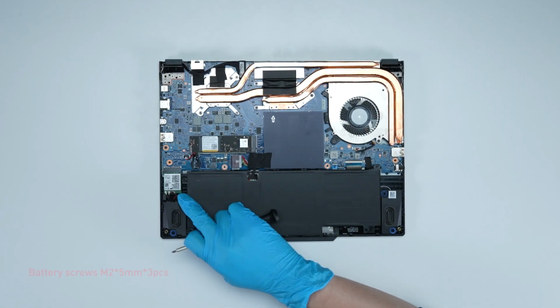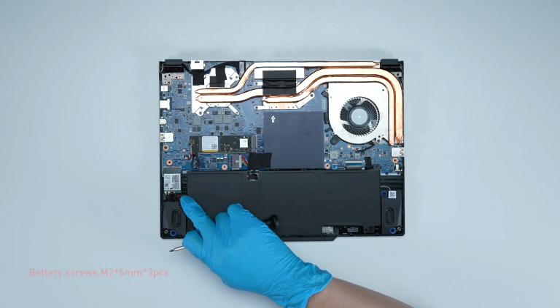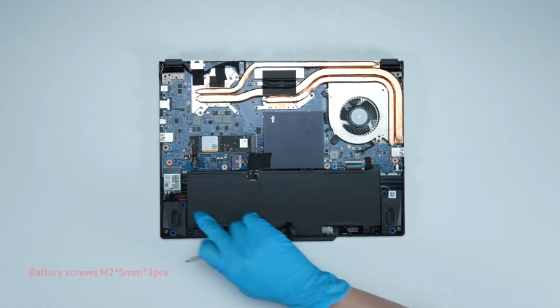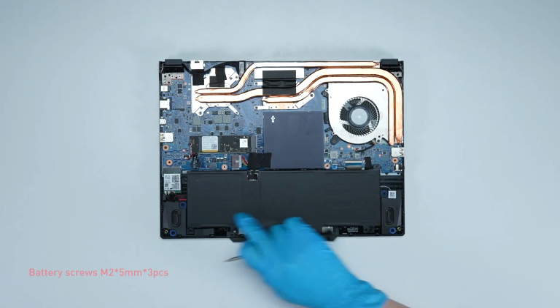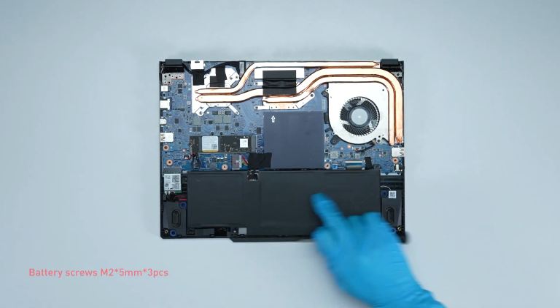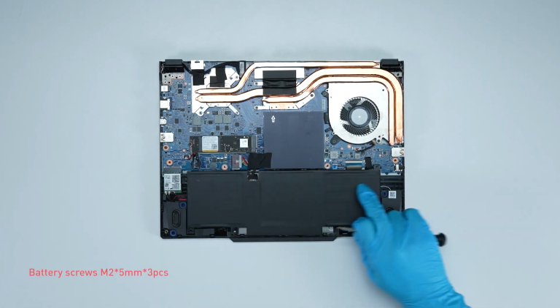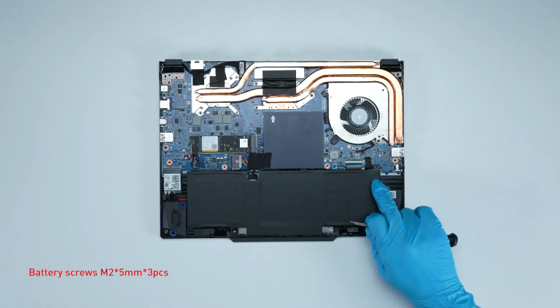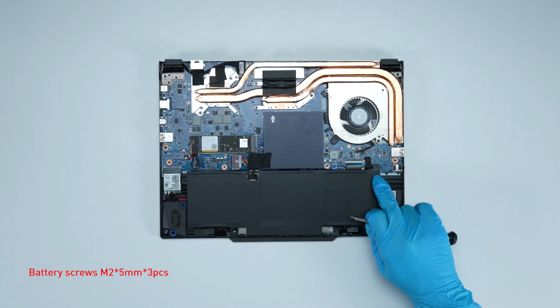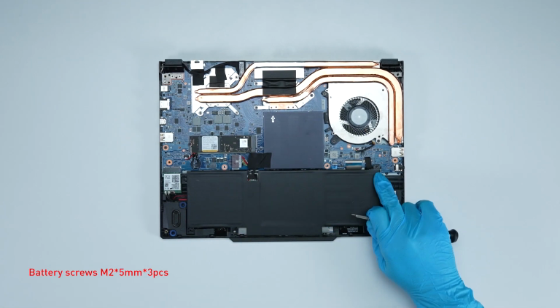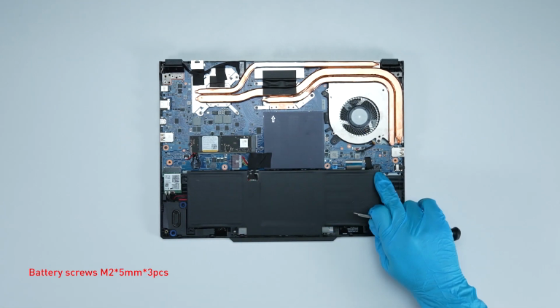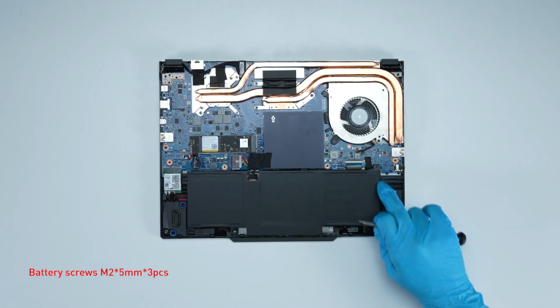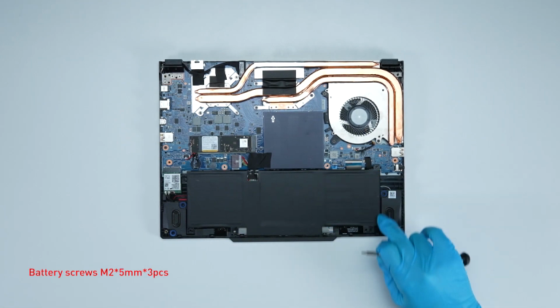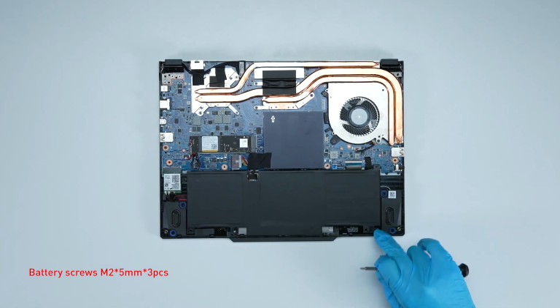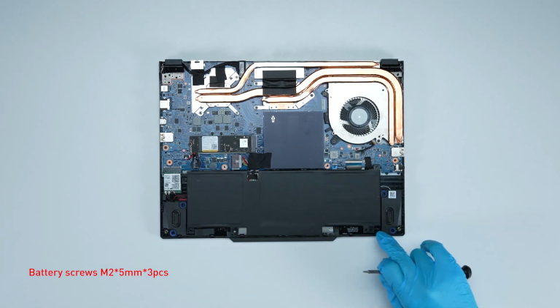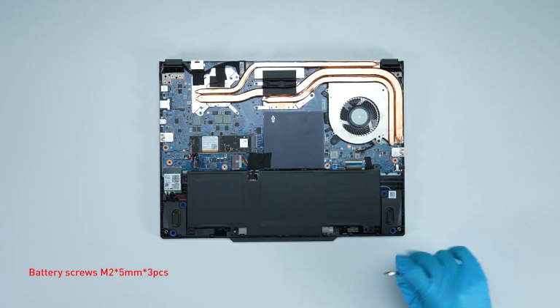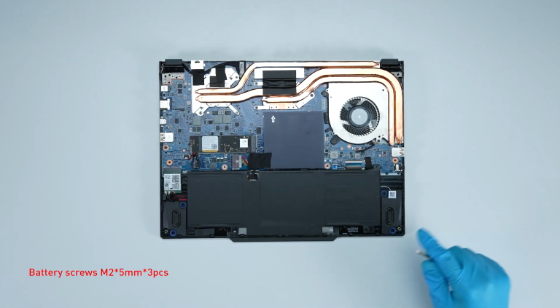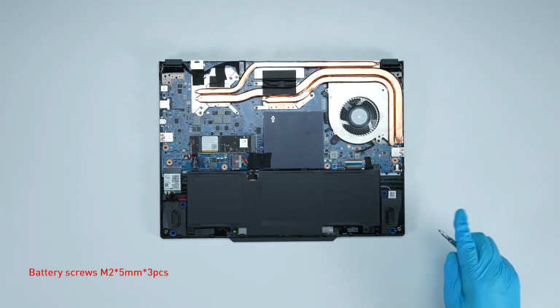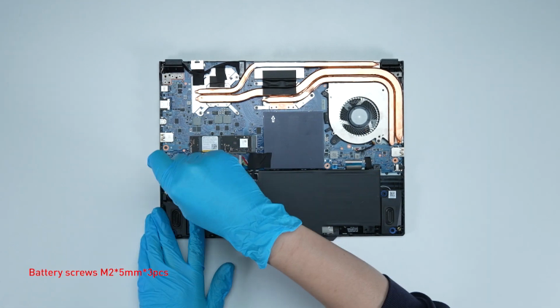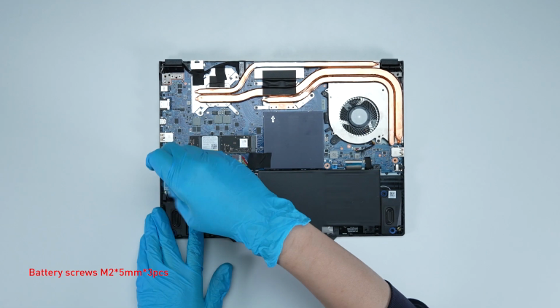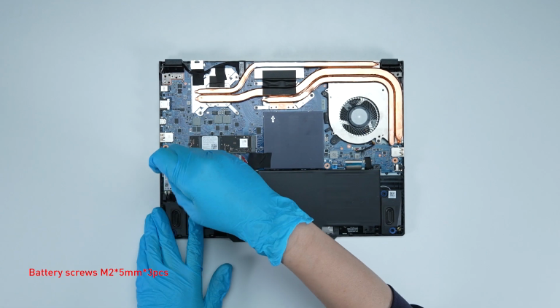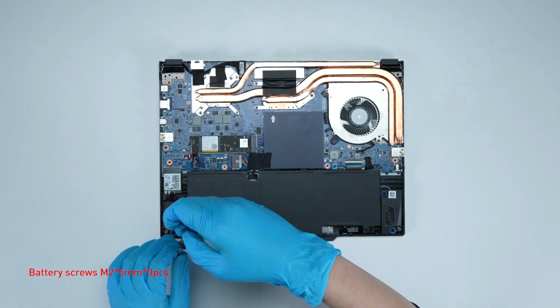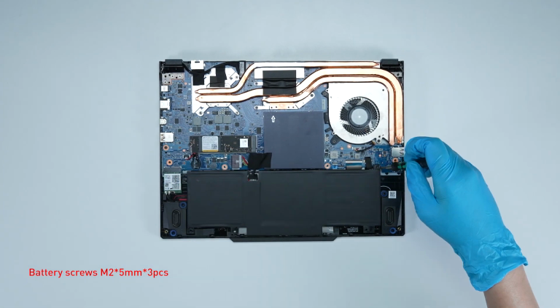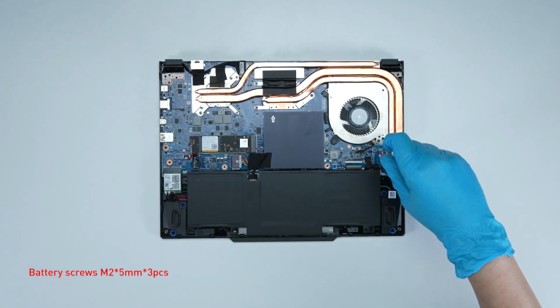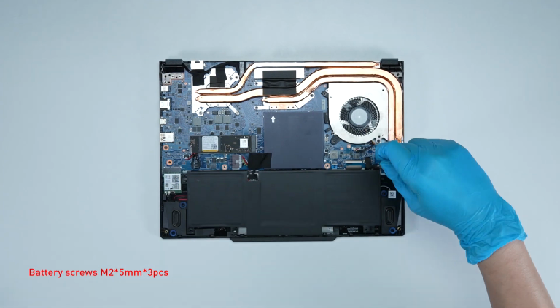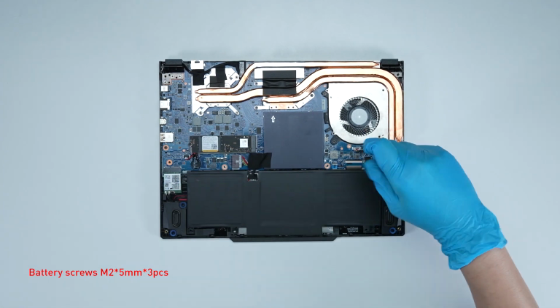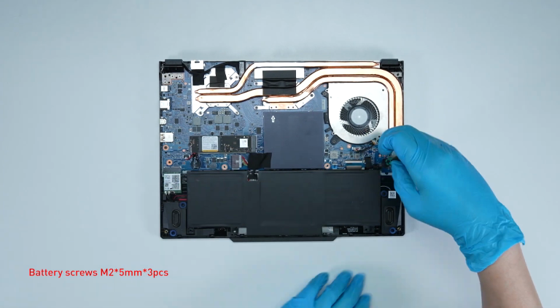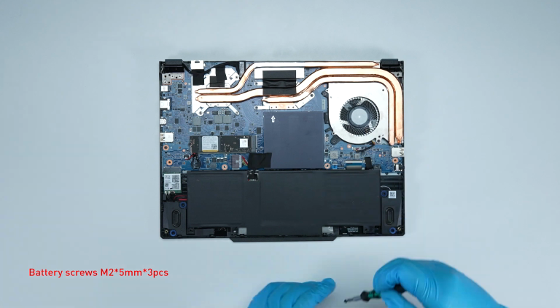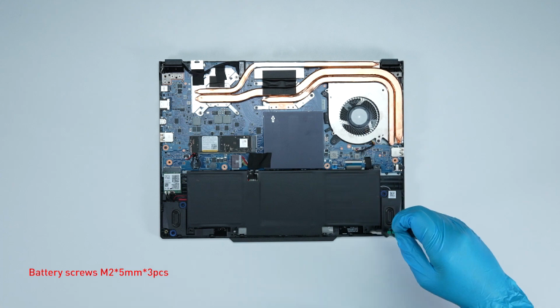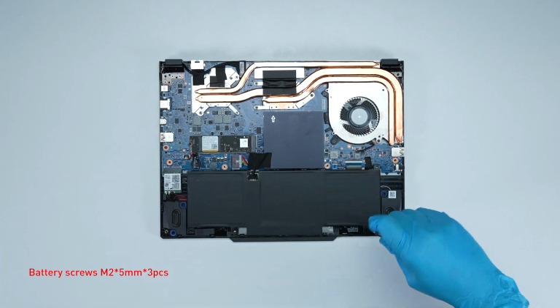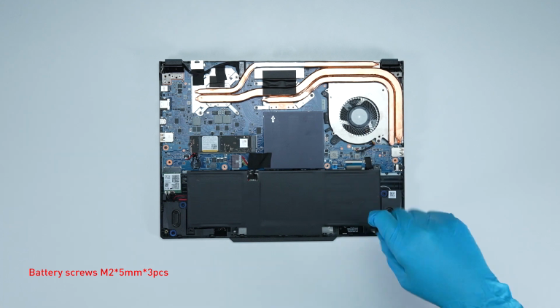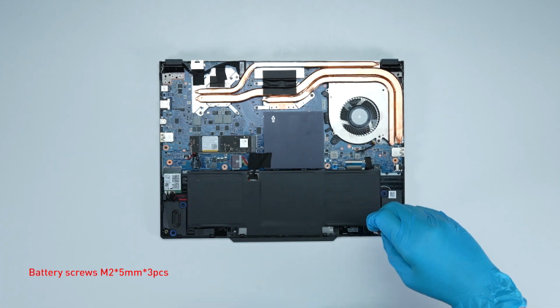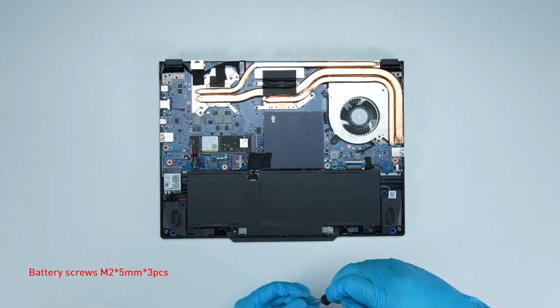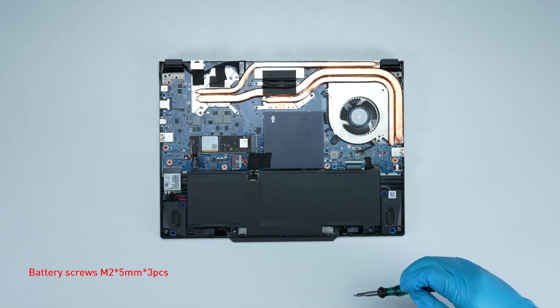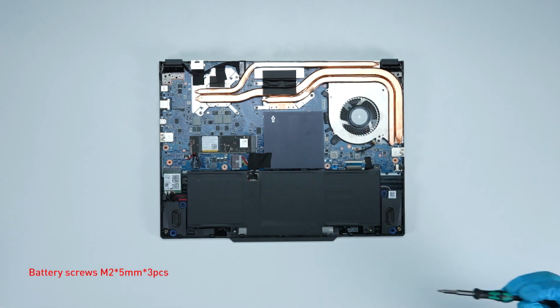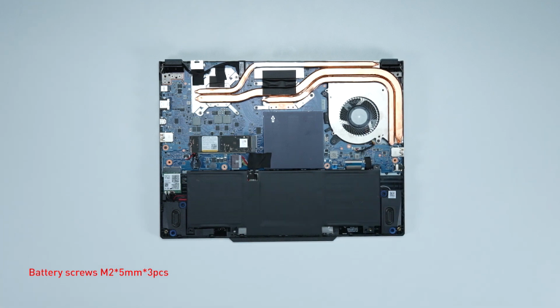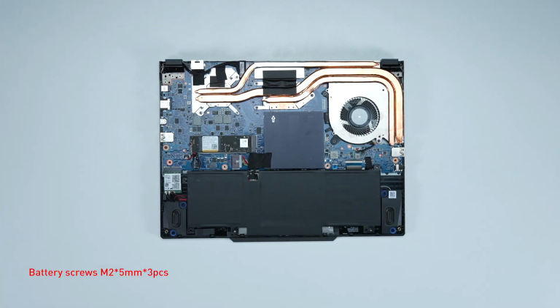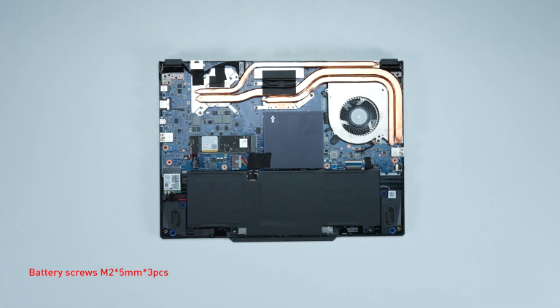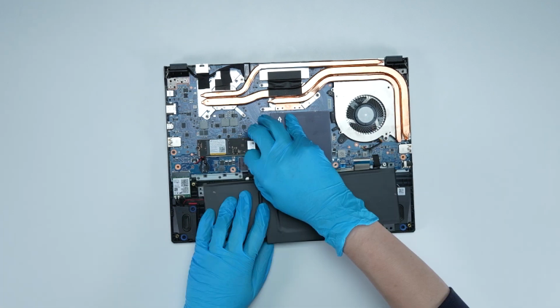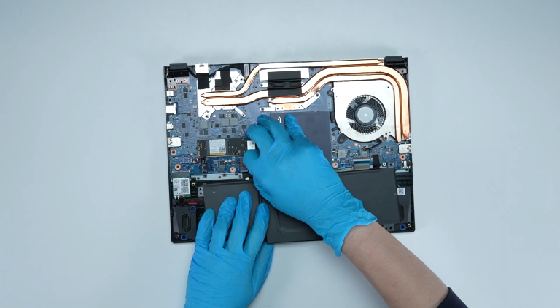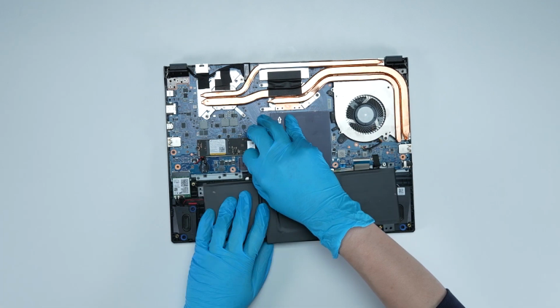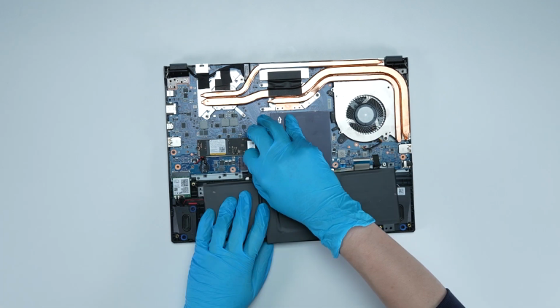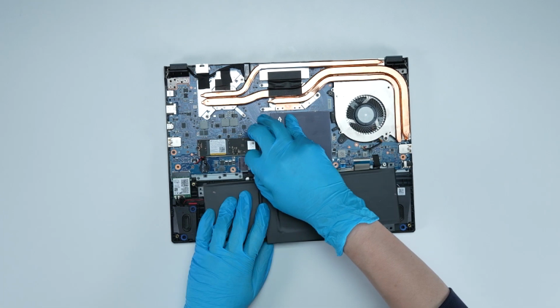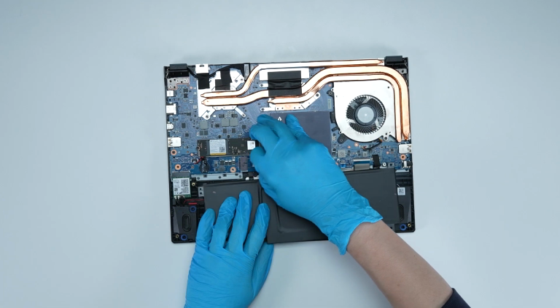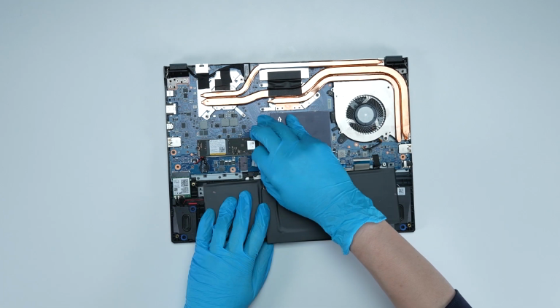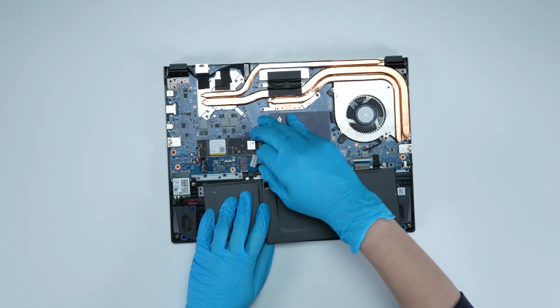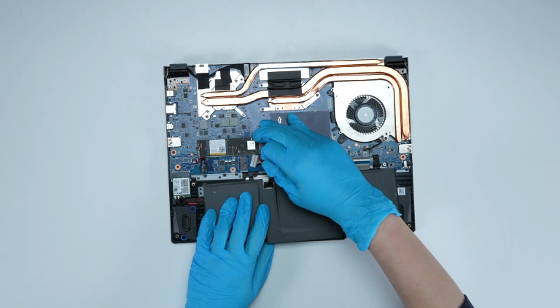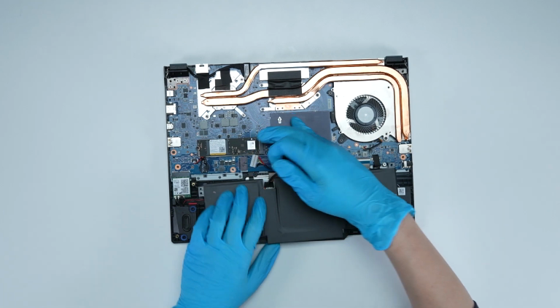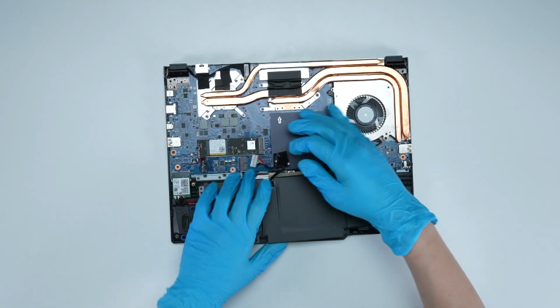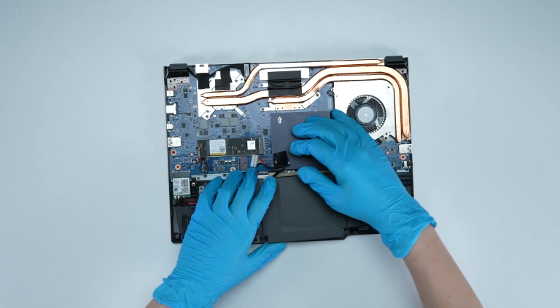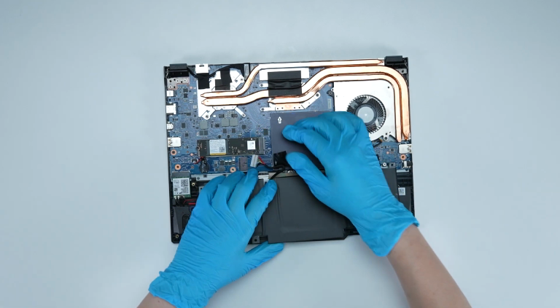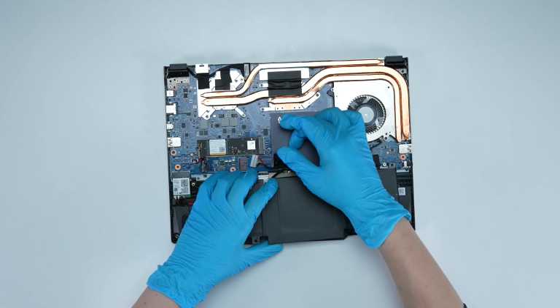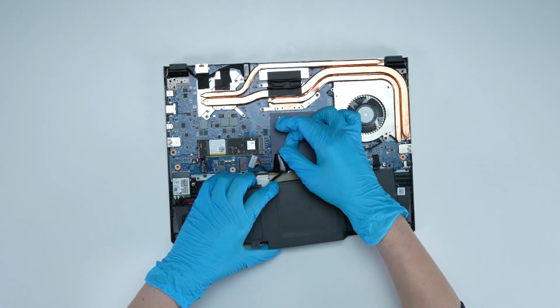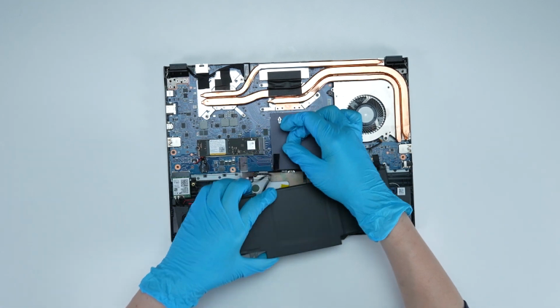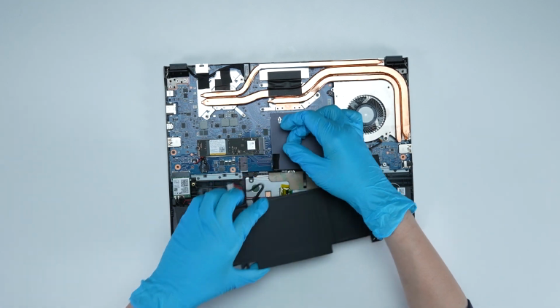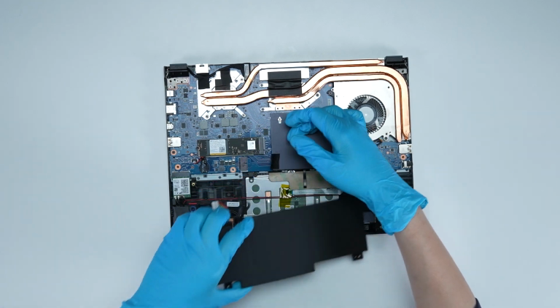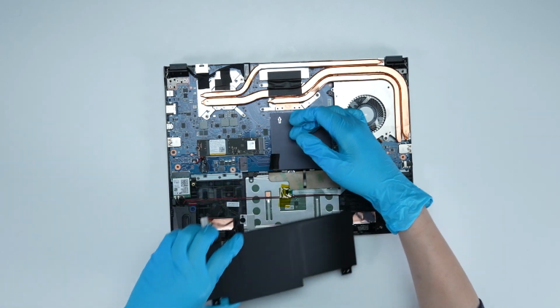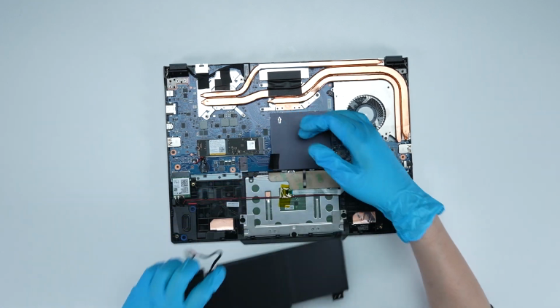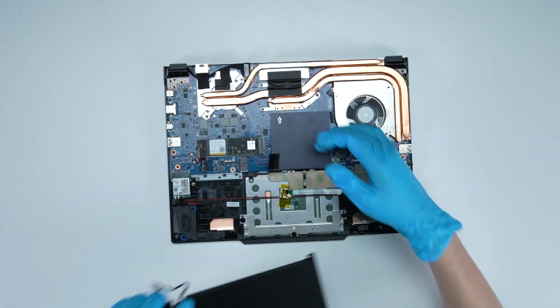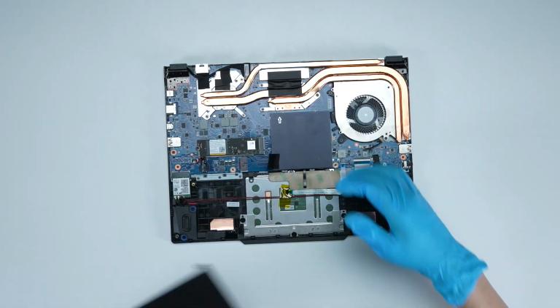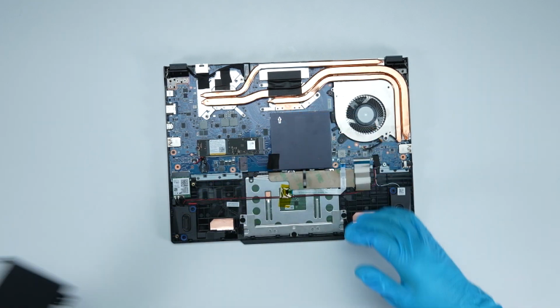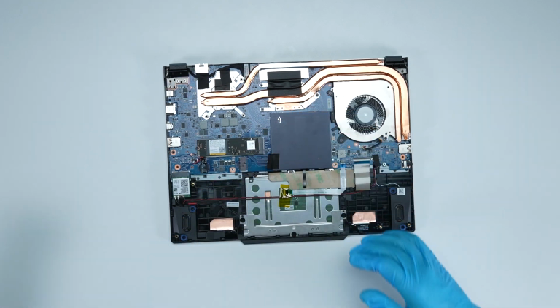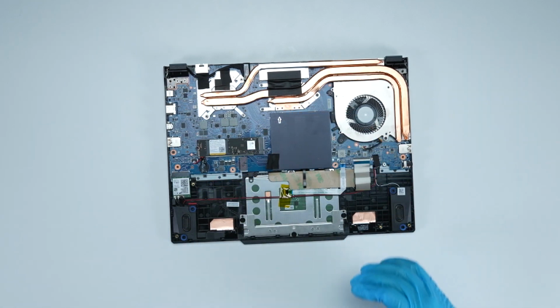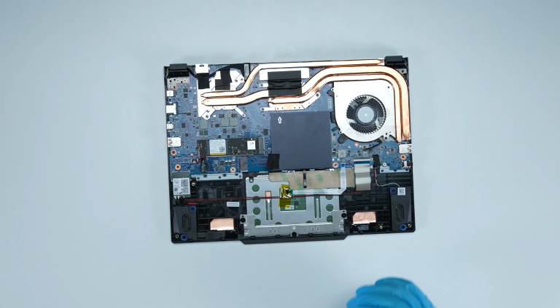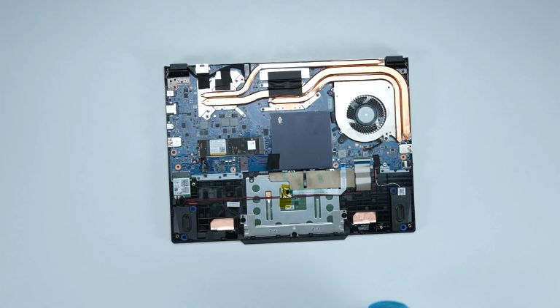Remove the 3 screws on the battery, then disconnect the battery cable and remove the battery.